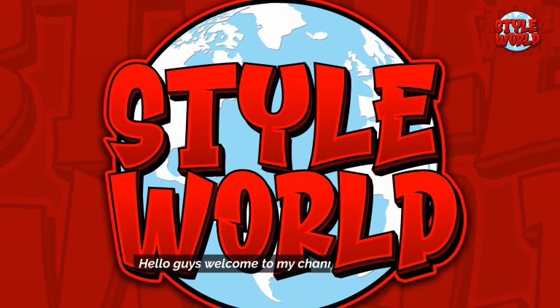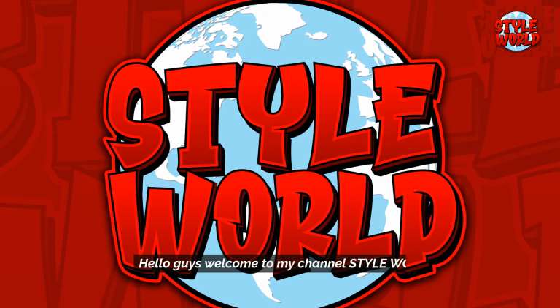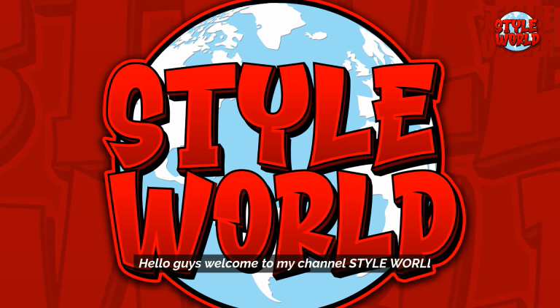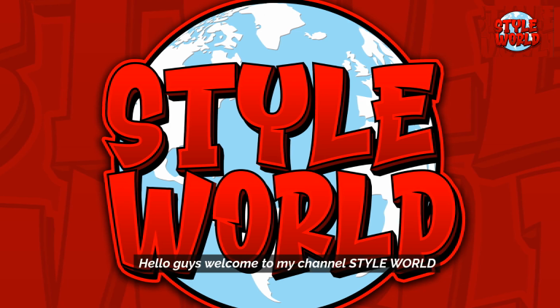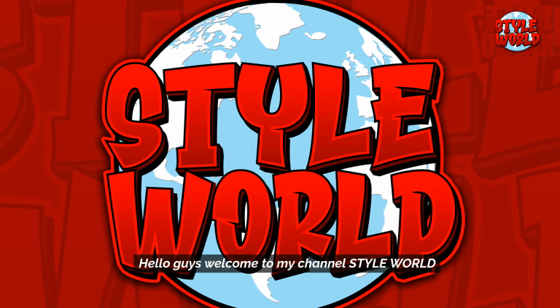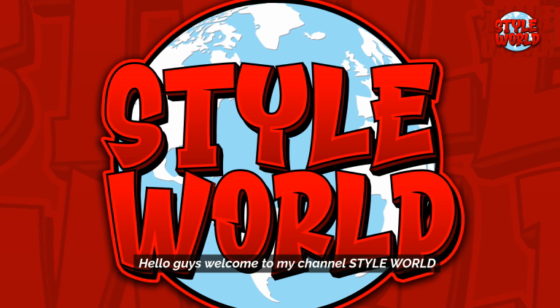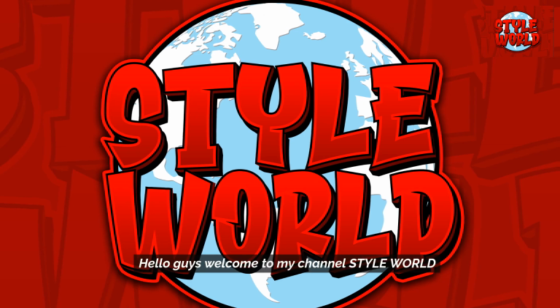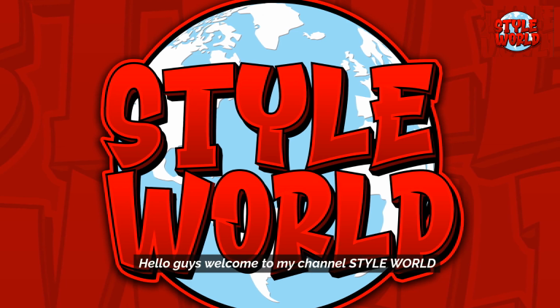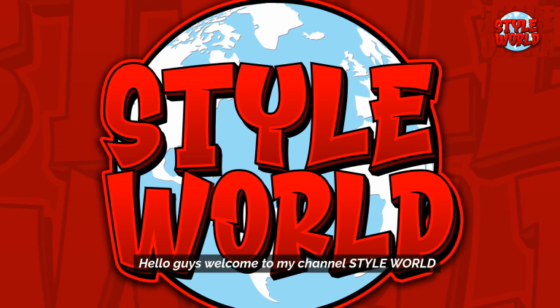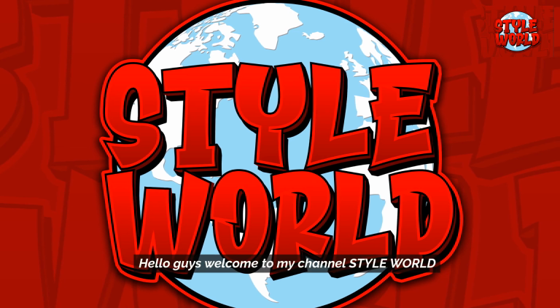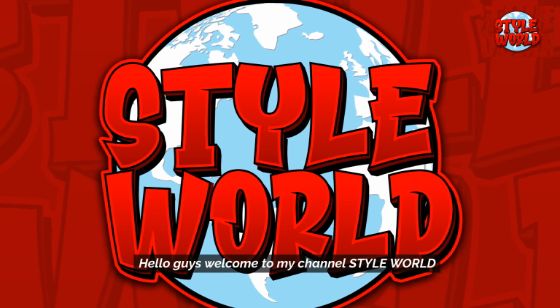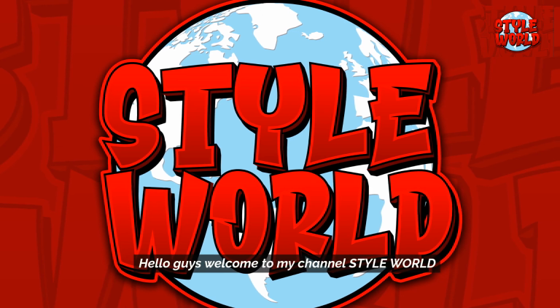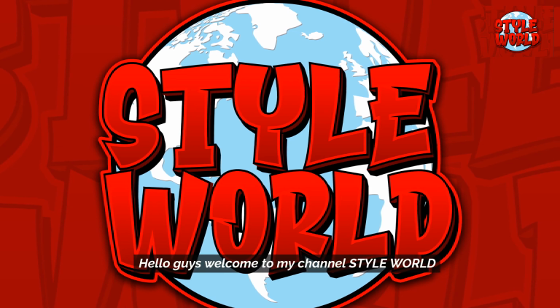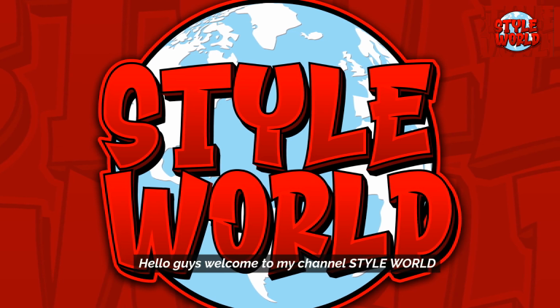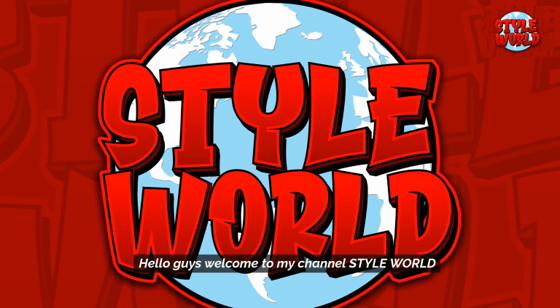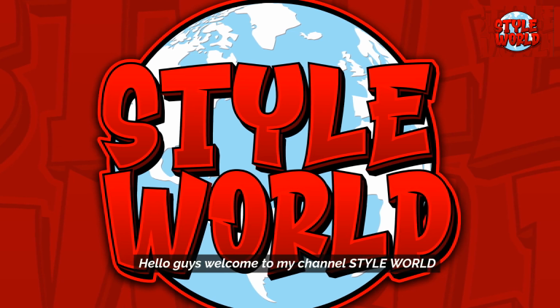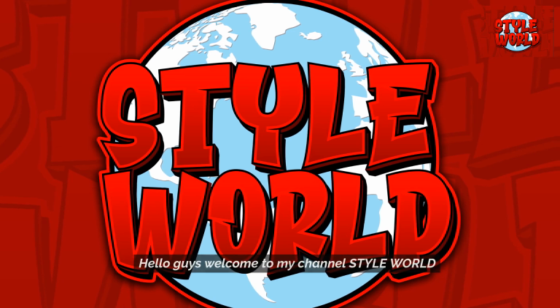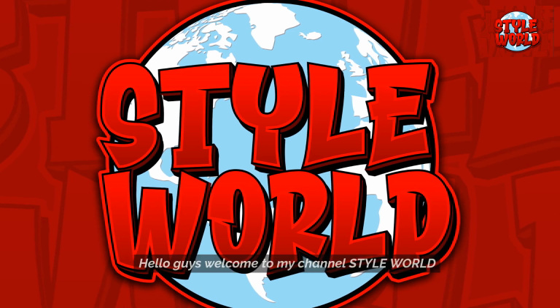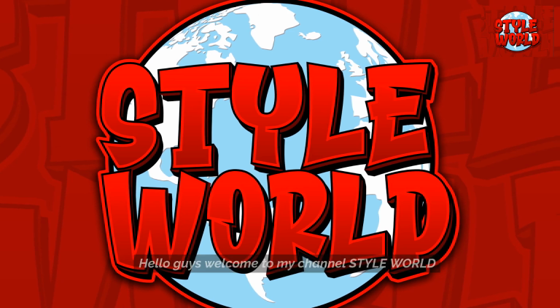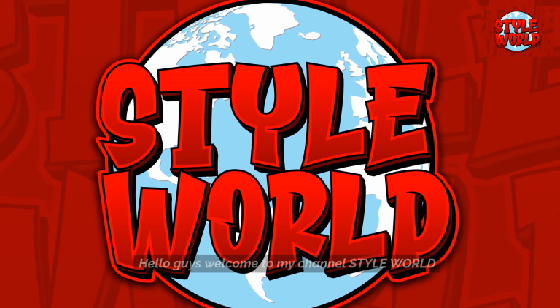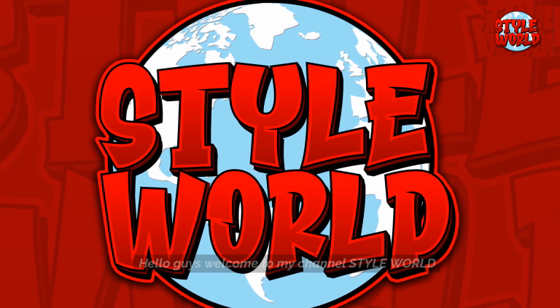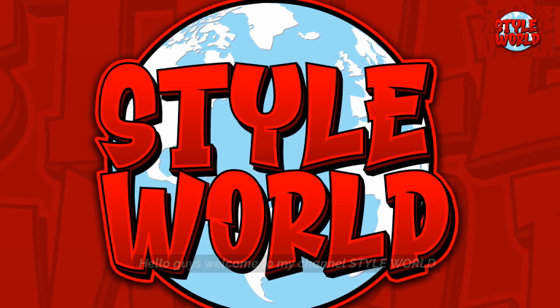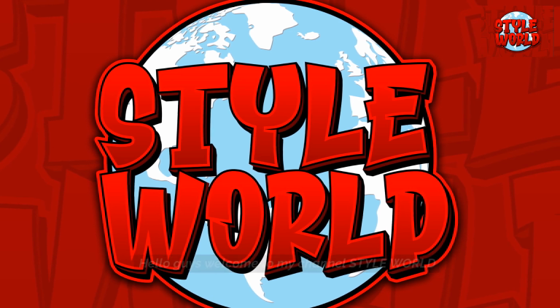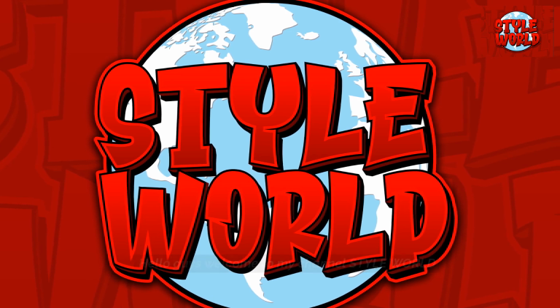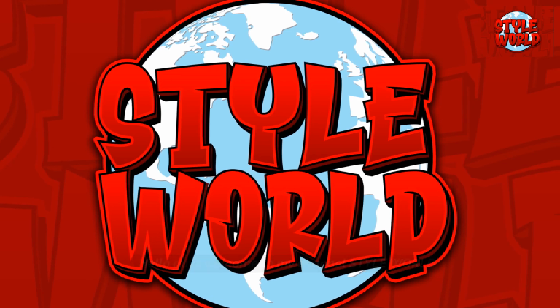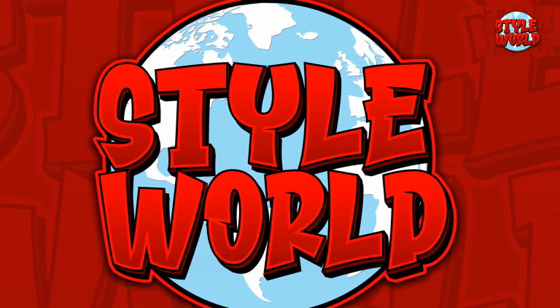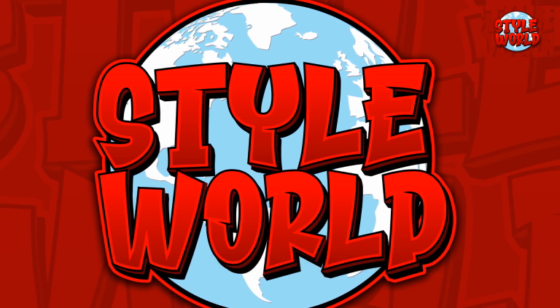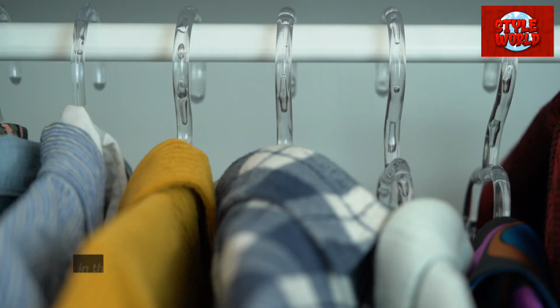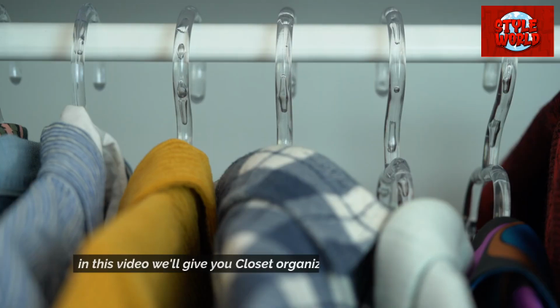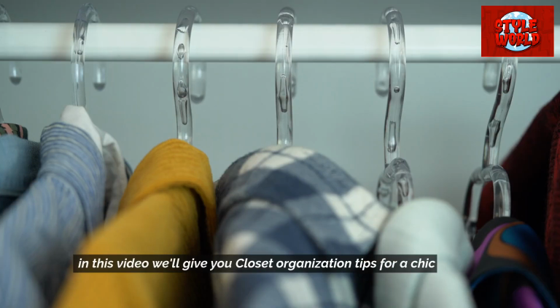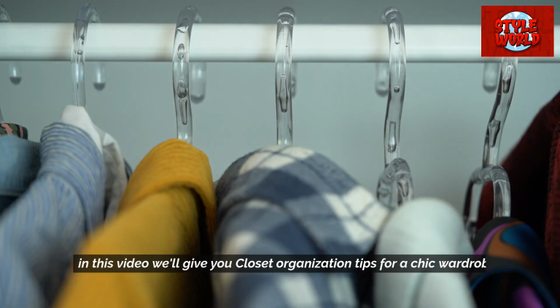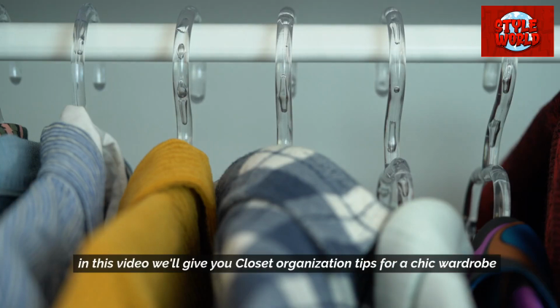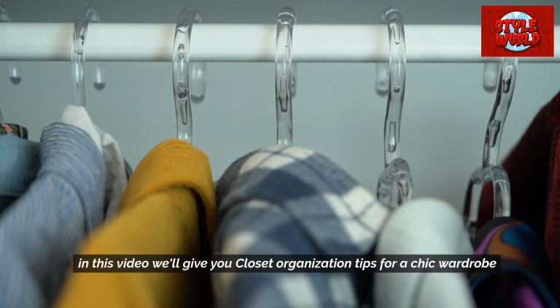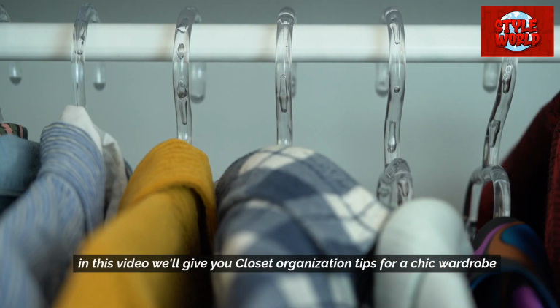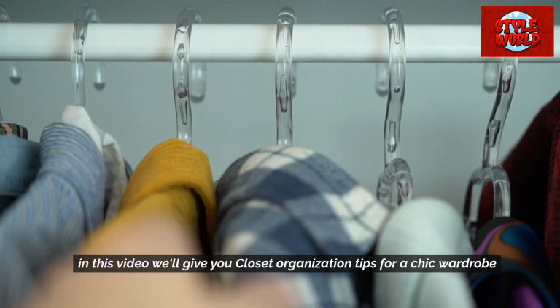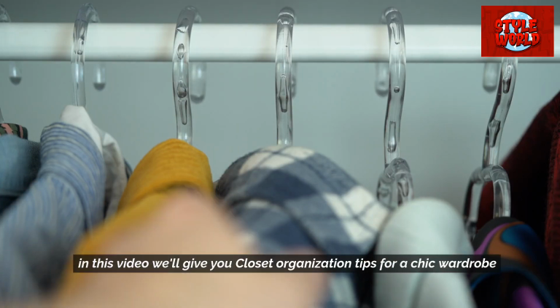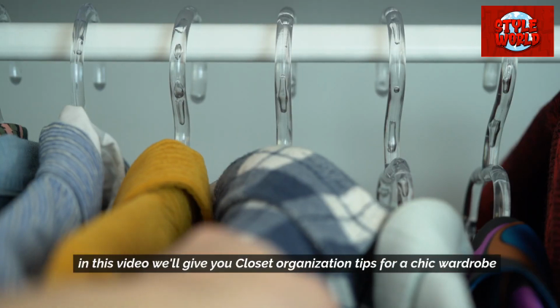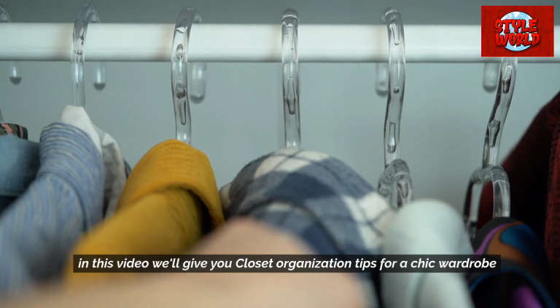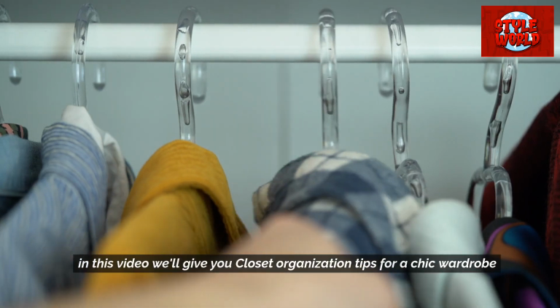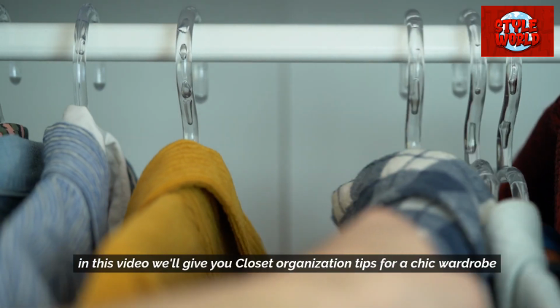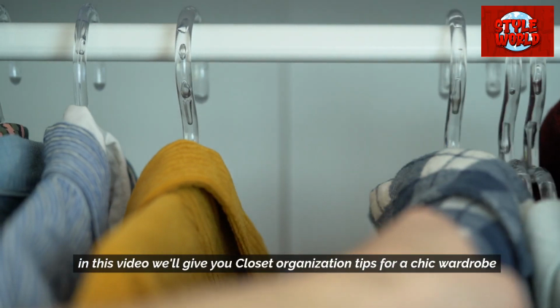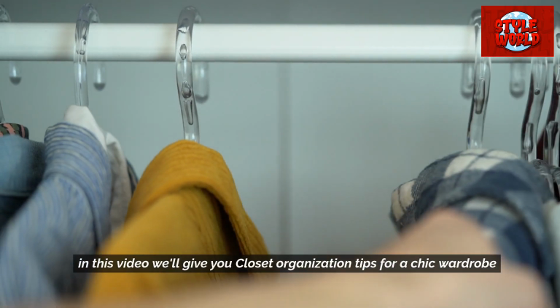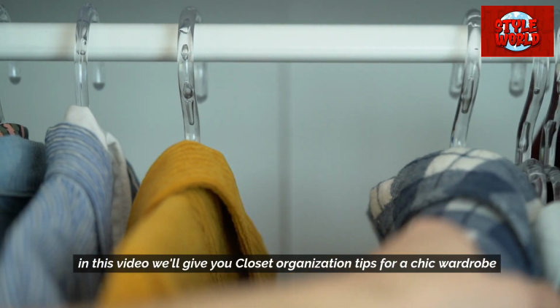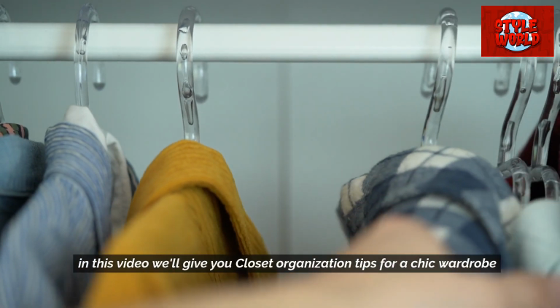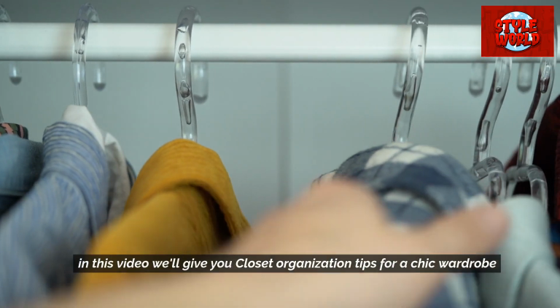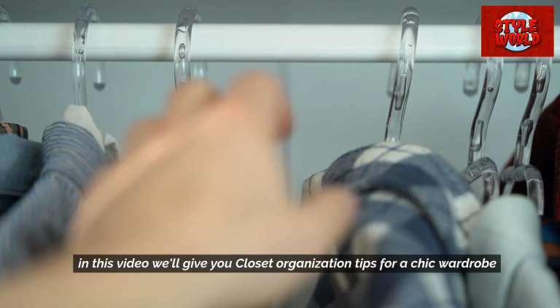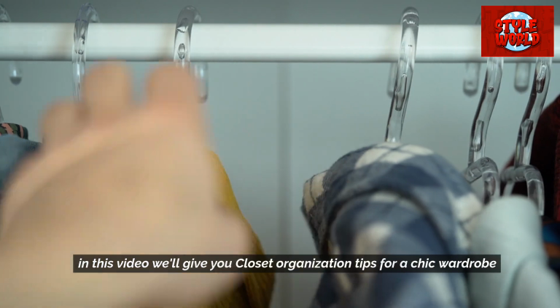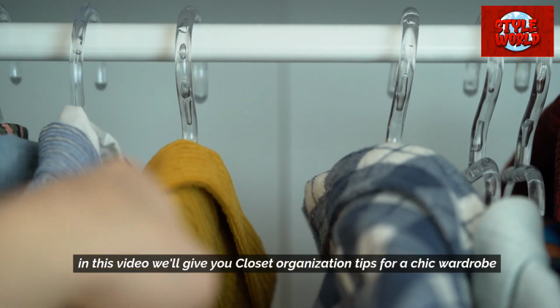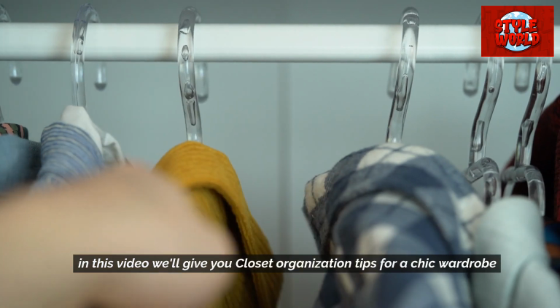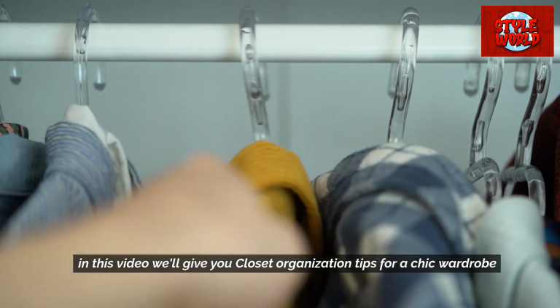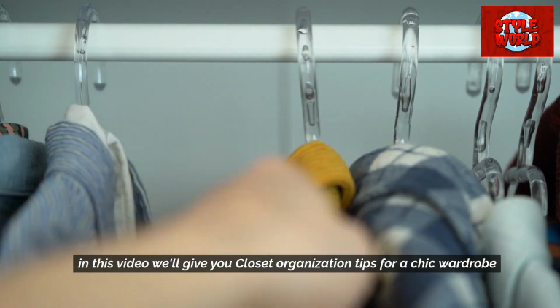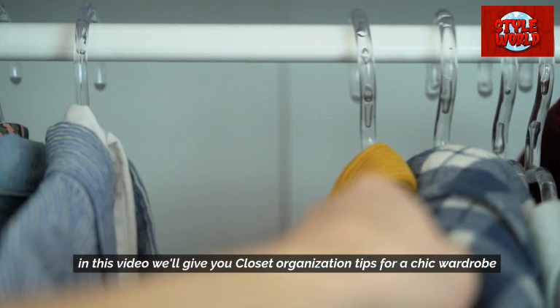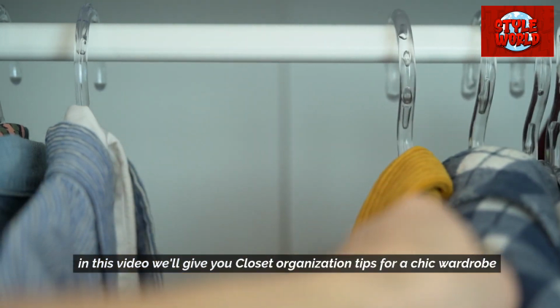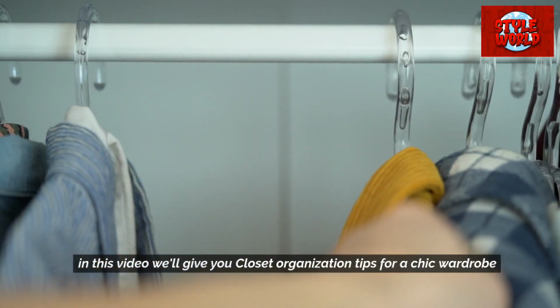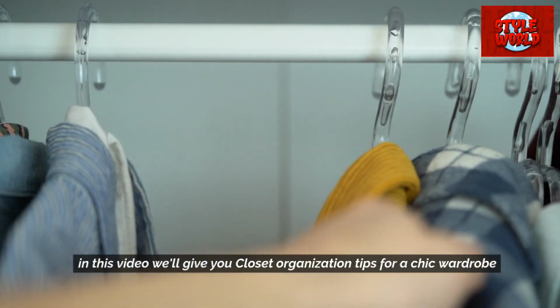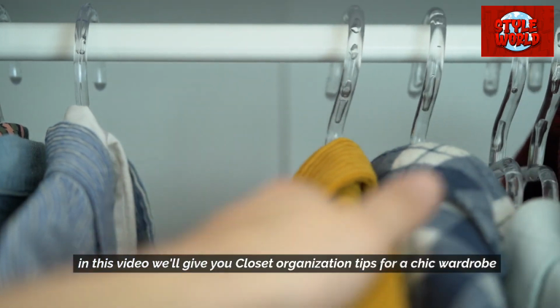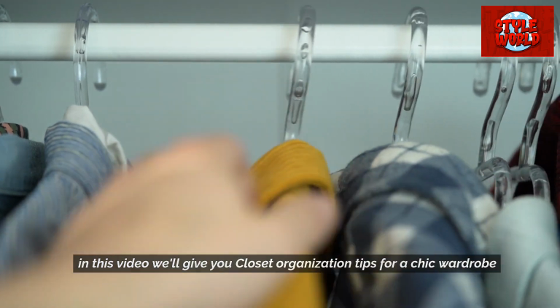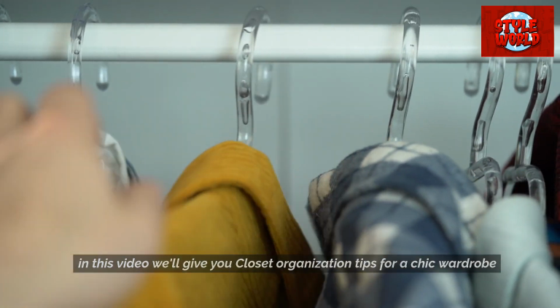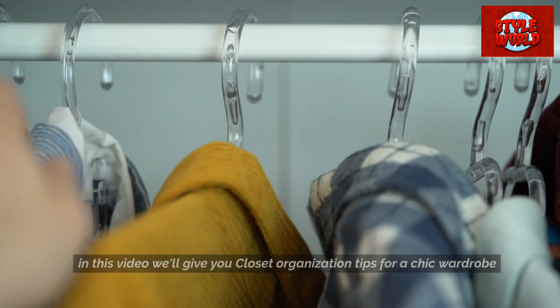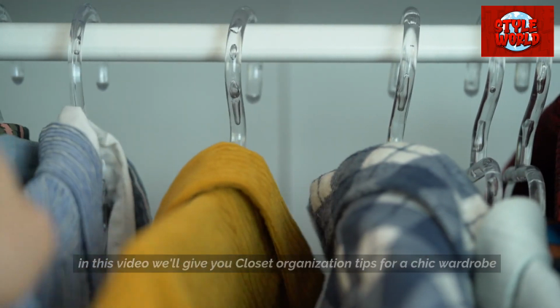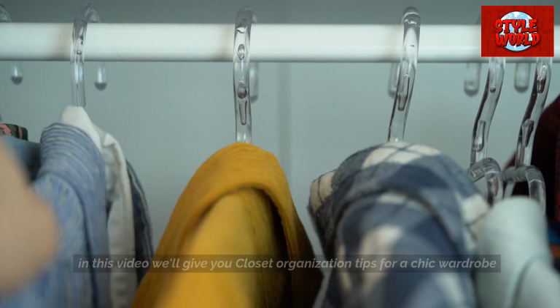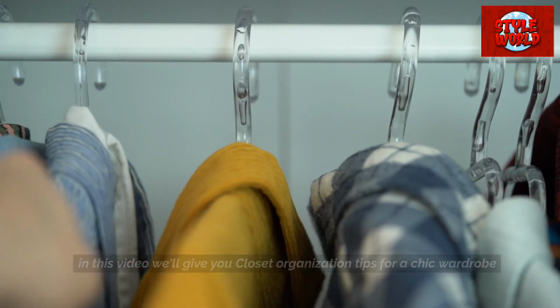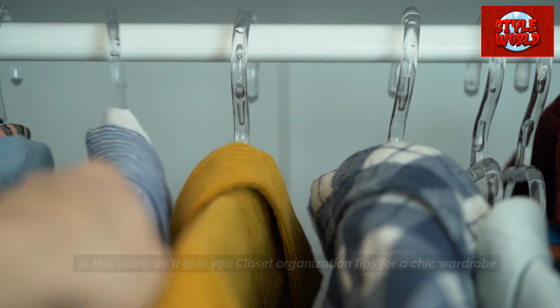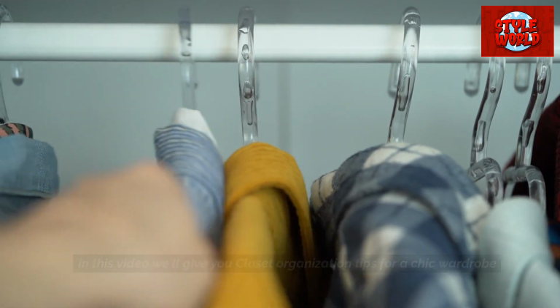Hello guys, welcome to my channel Style World. In this video we'll give you closet organization tips for a chic wardrobe.